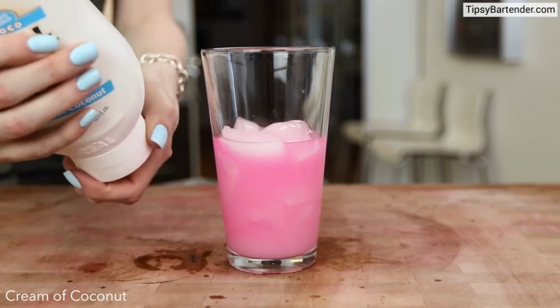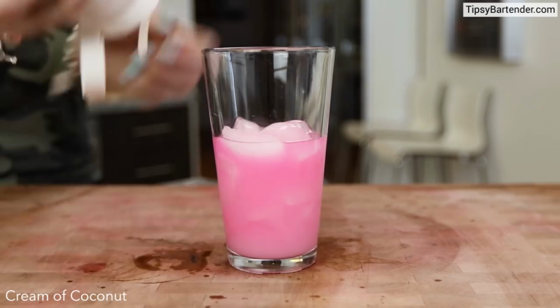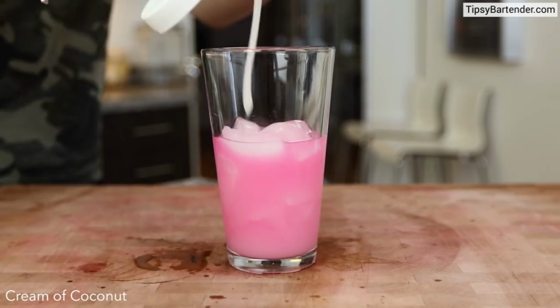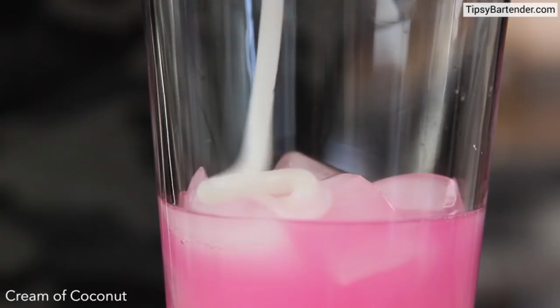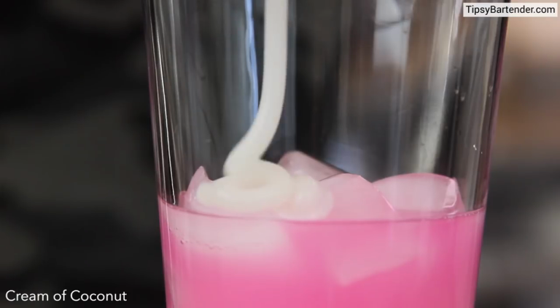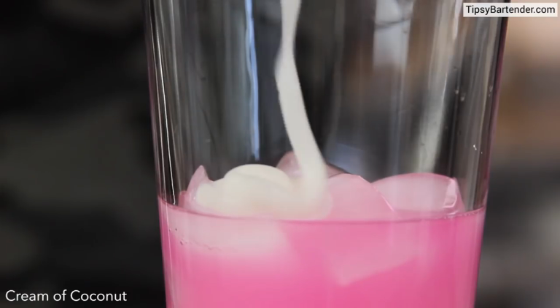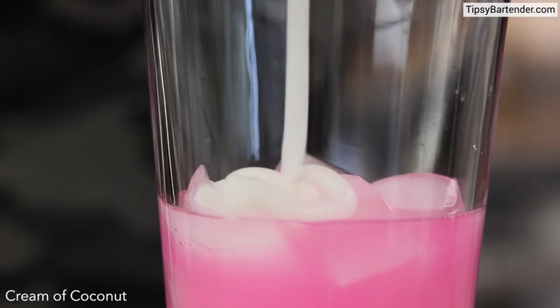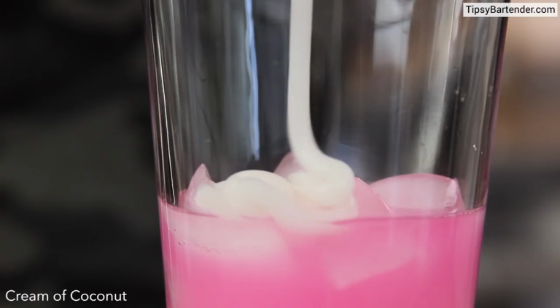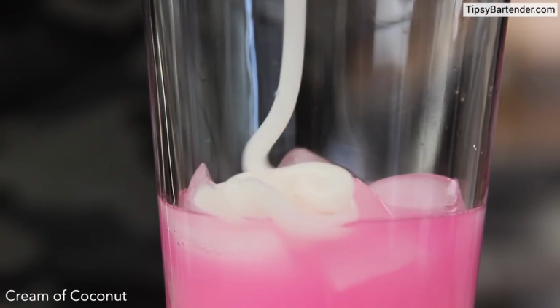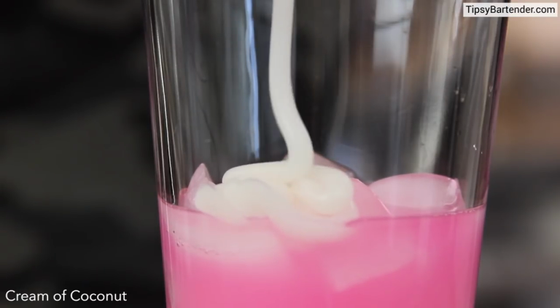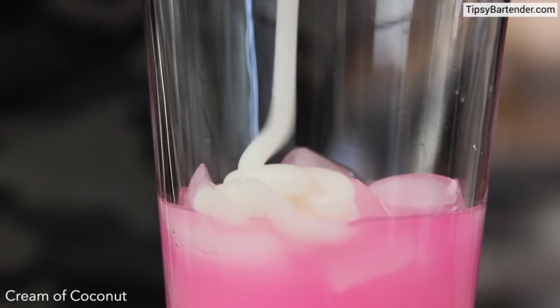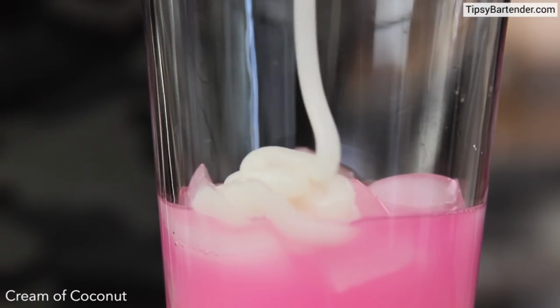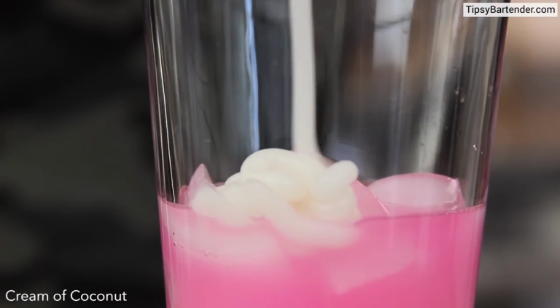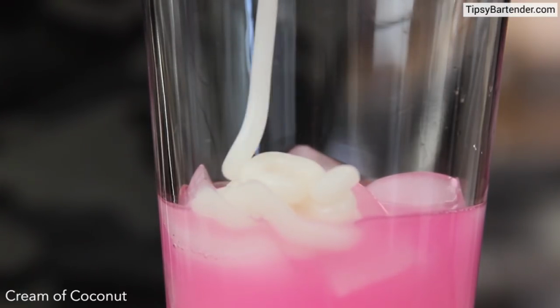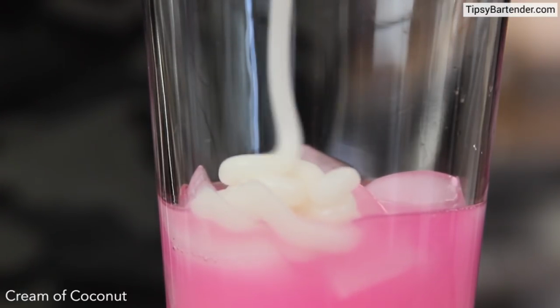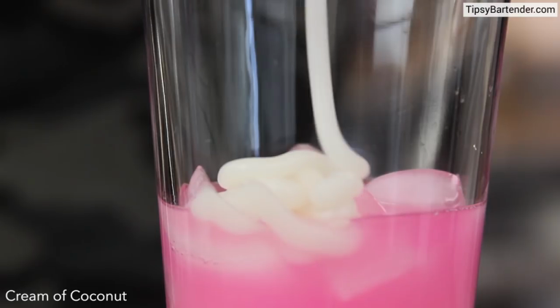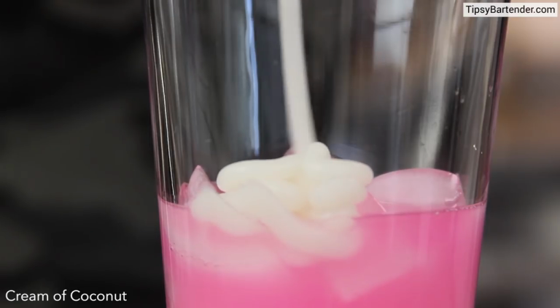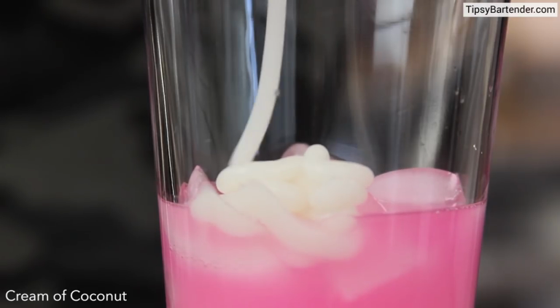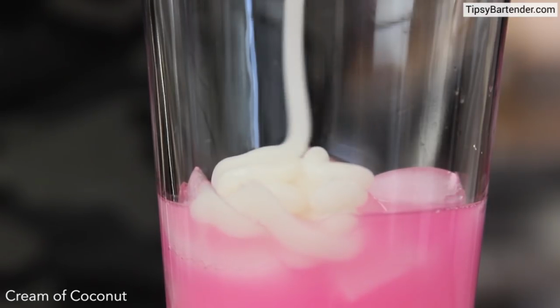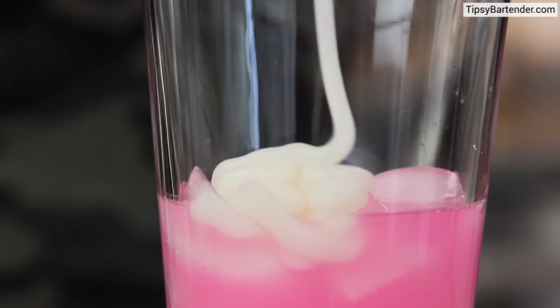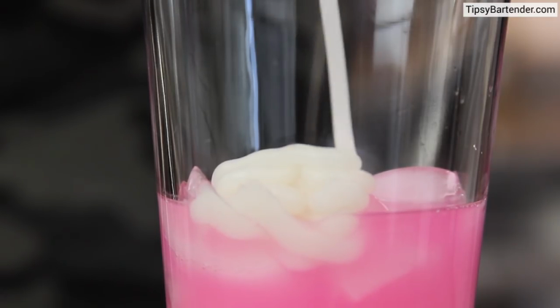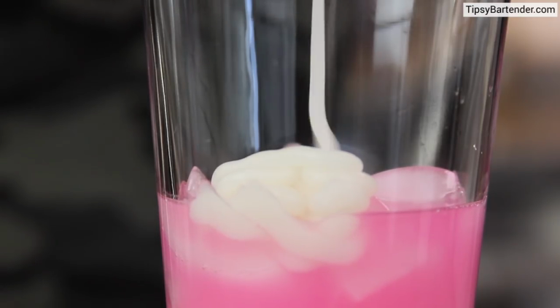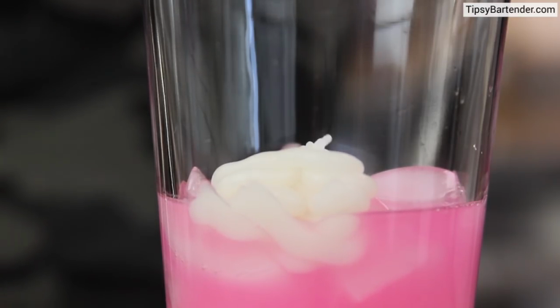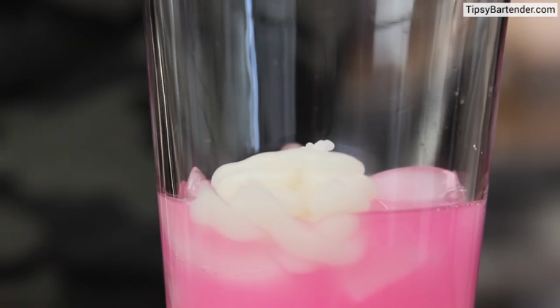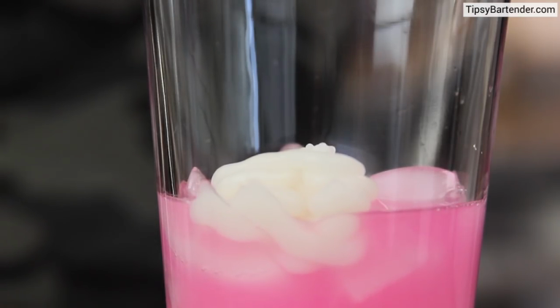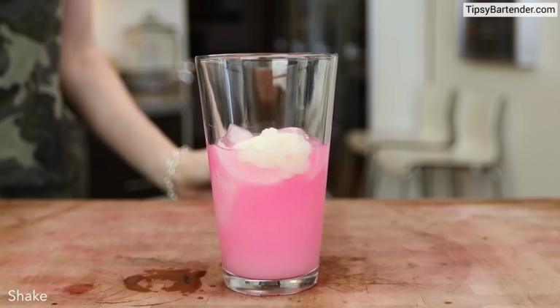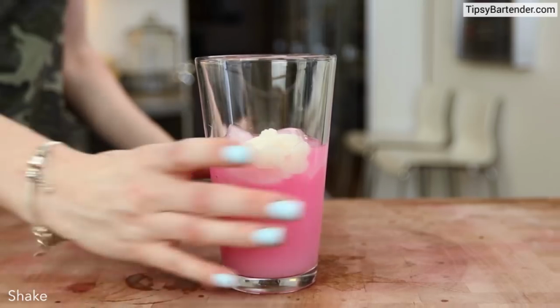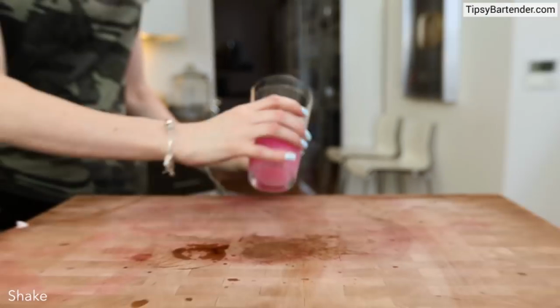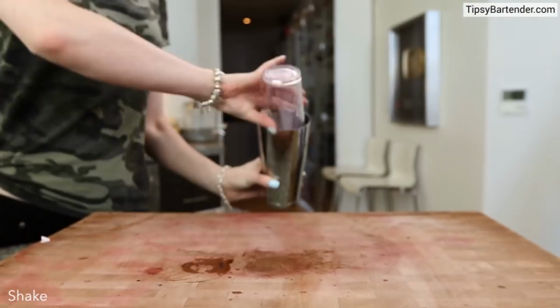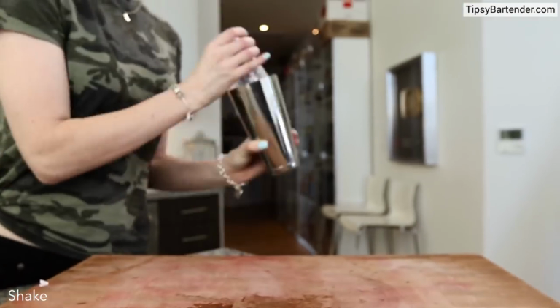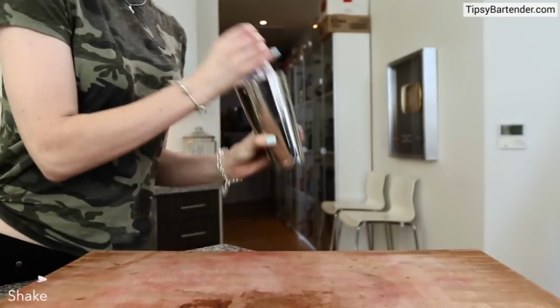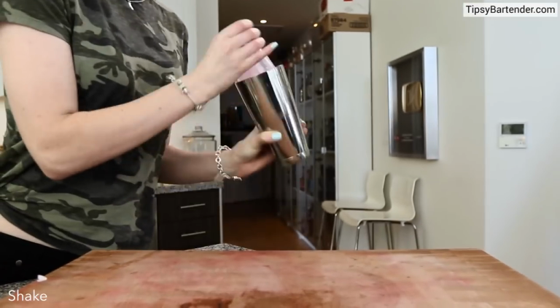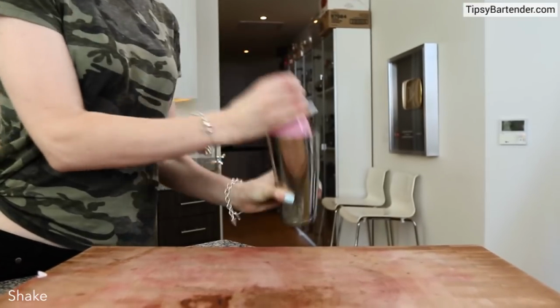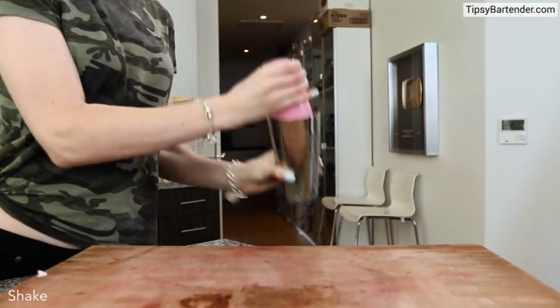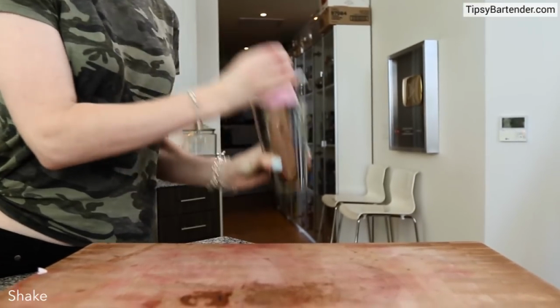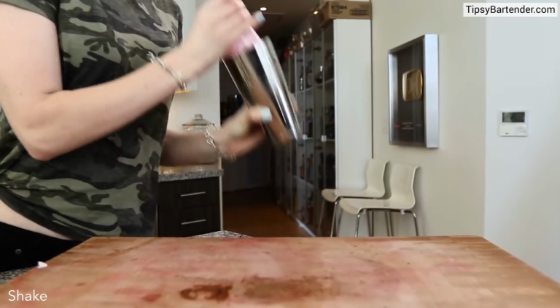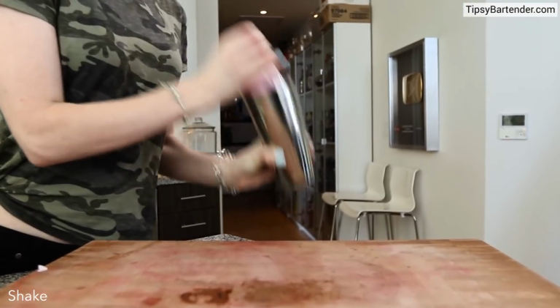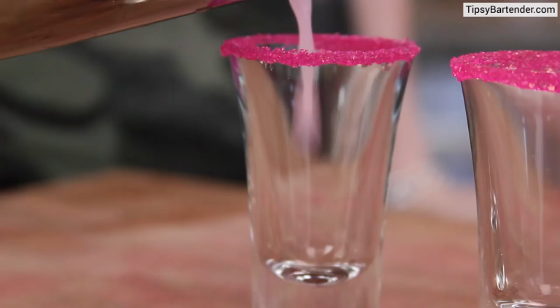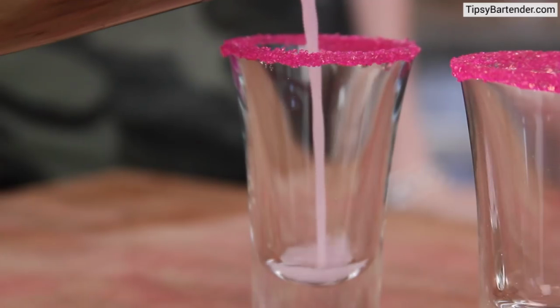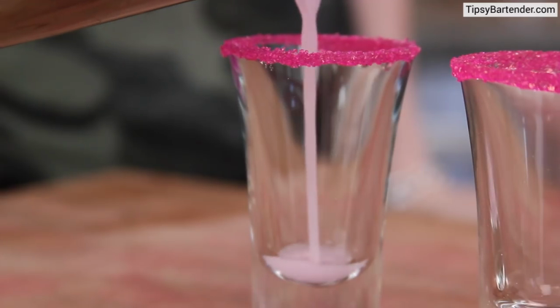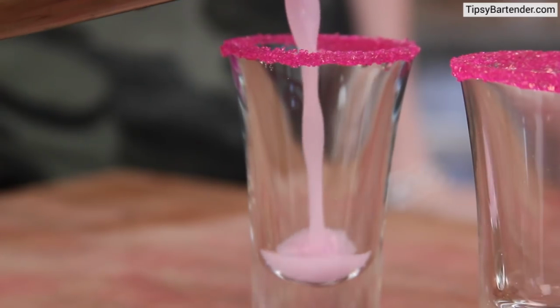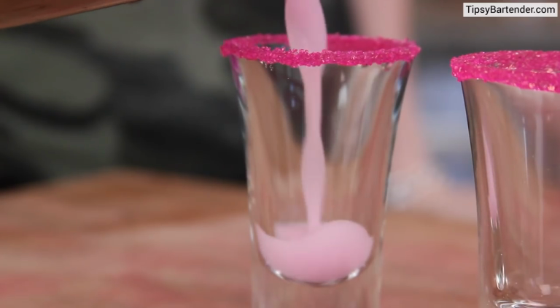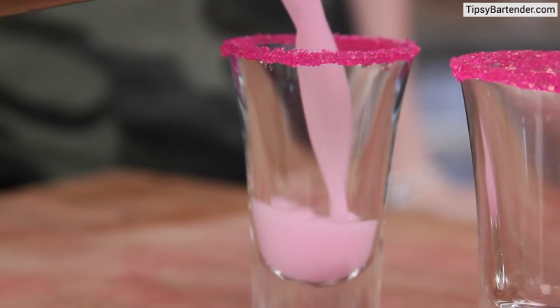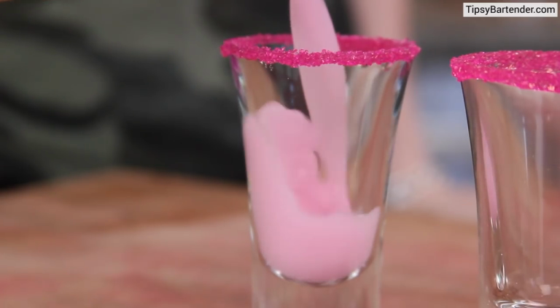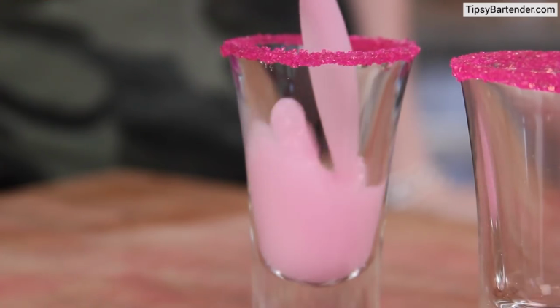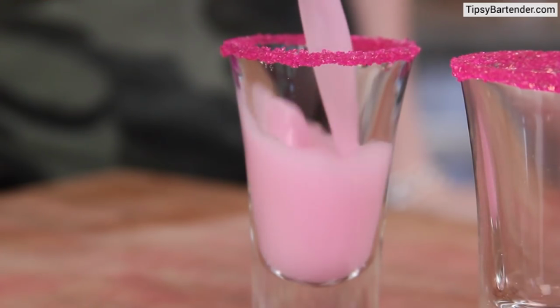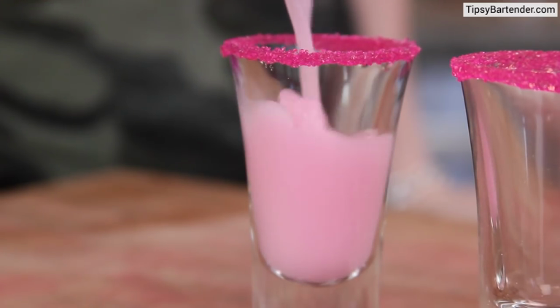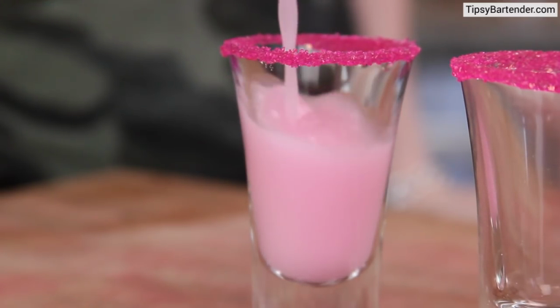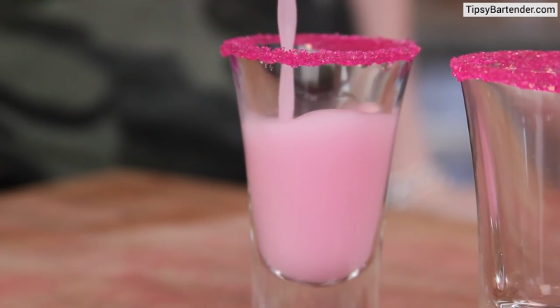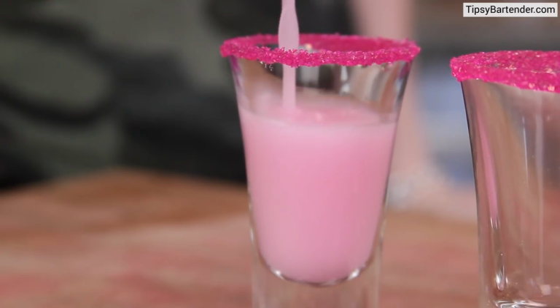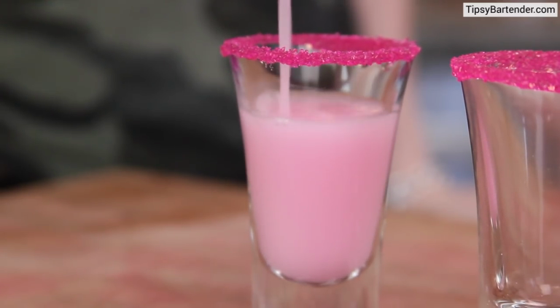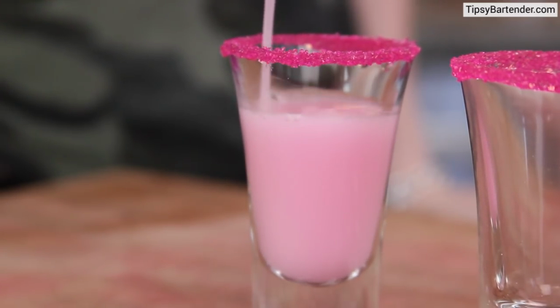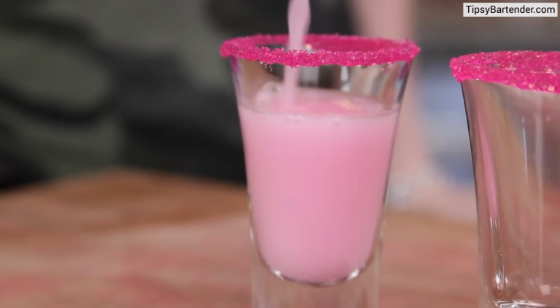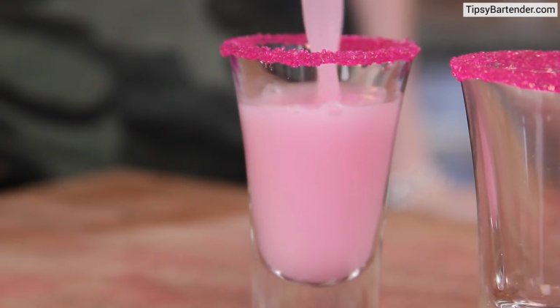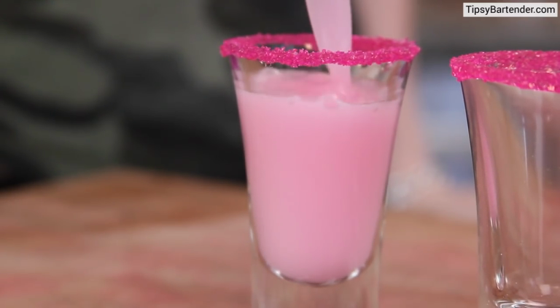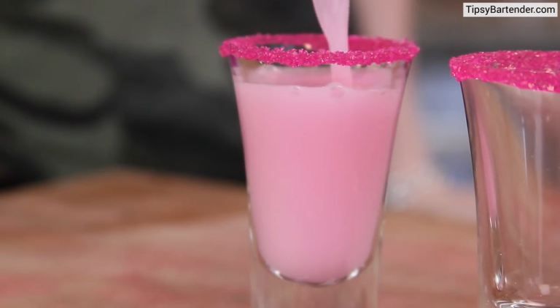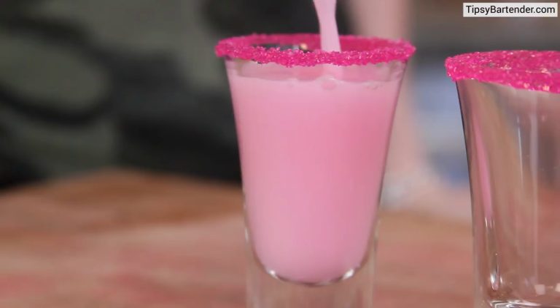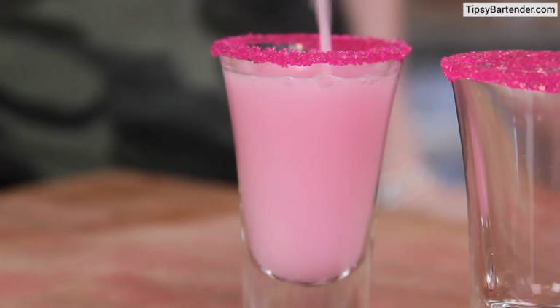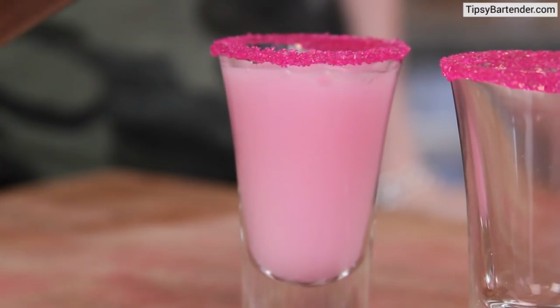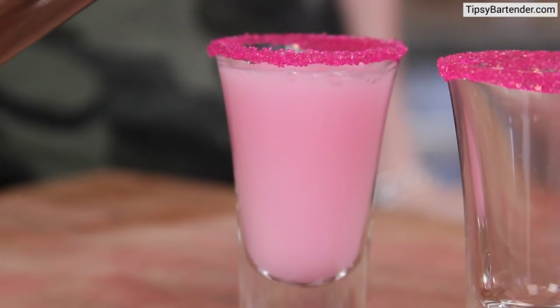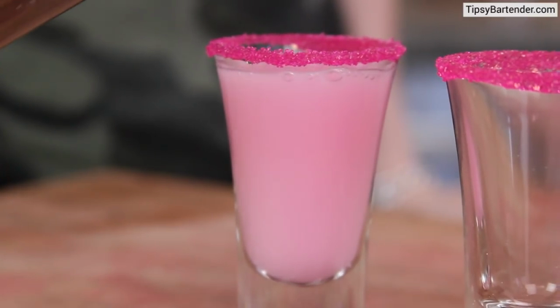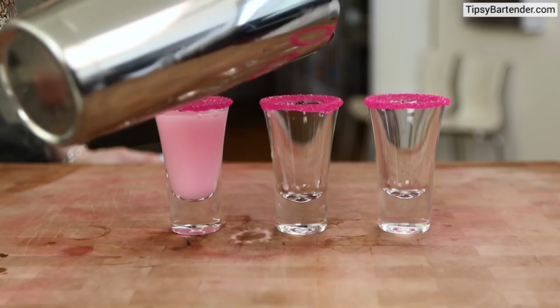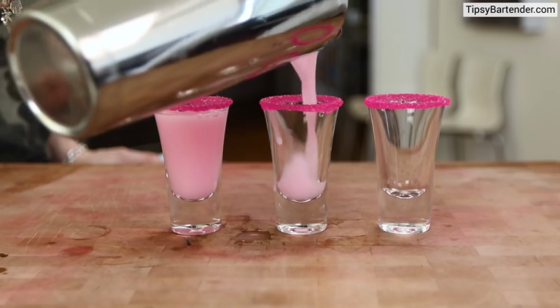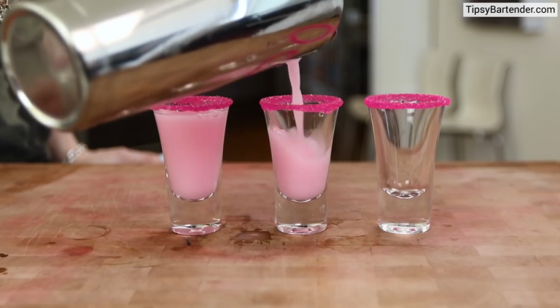We hit that with some pina colada drink, come behind it with some cream of coconut — delicious mix right there homeboy — shake that up and we're good to go.